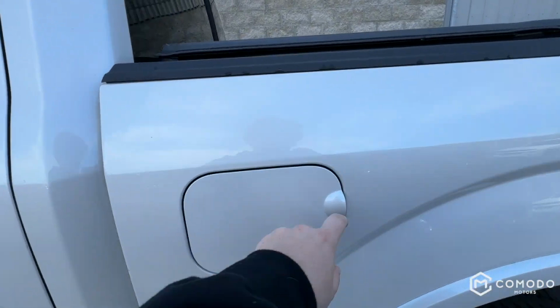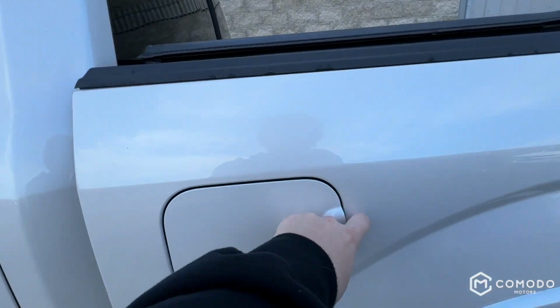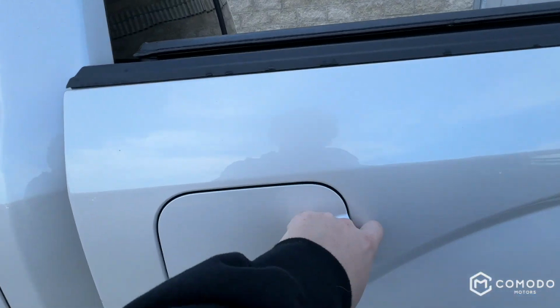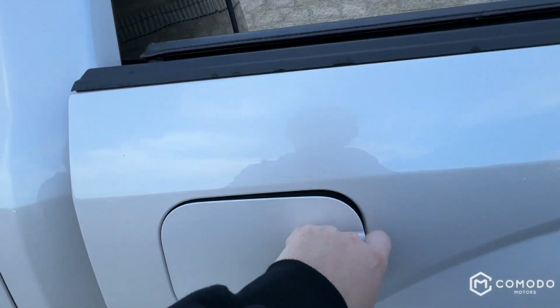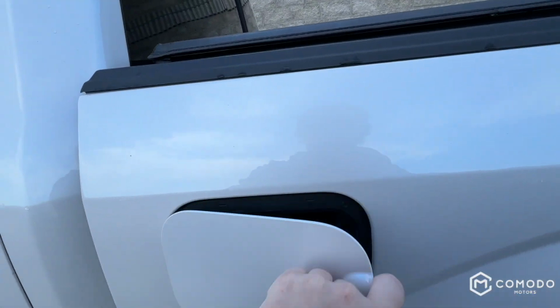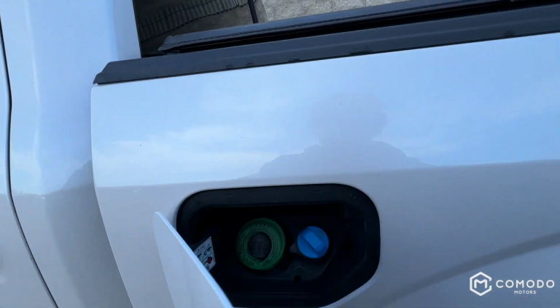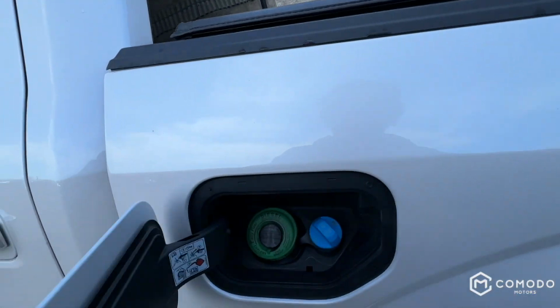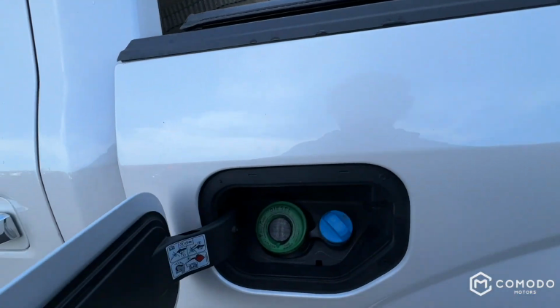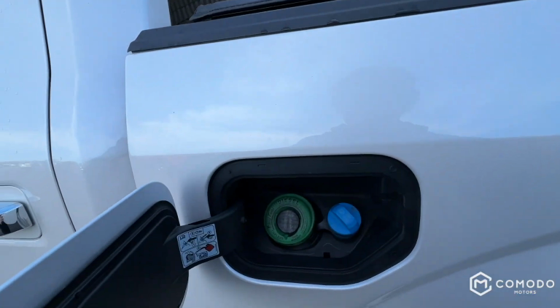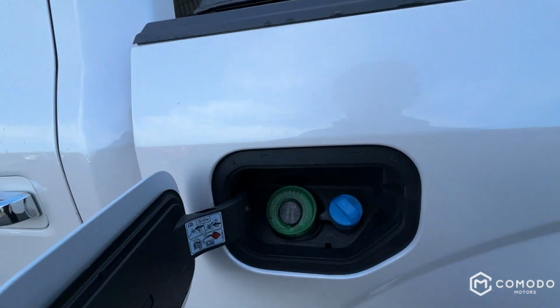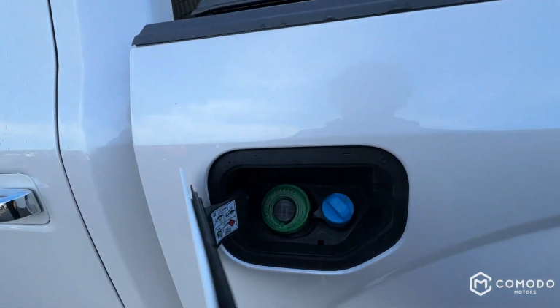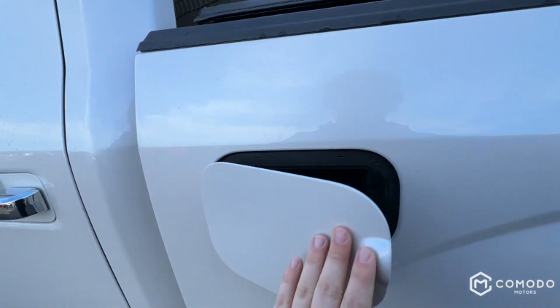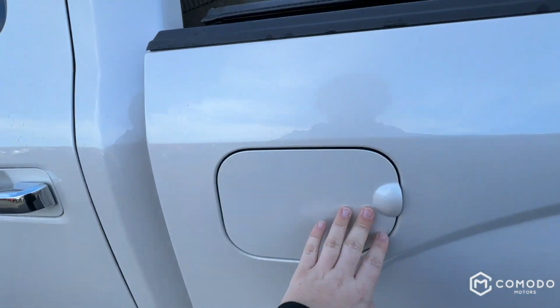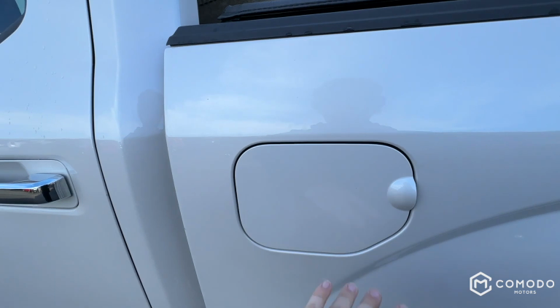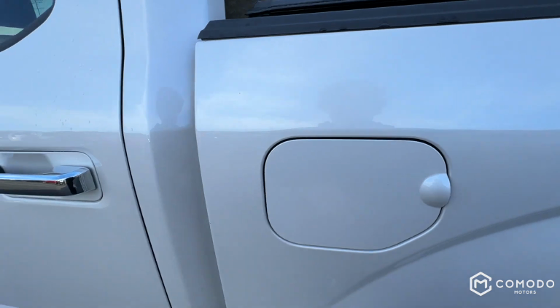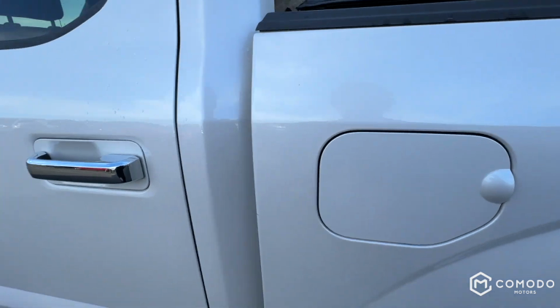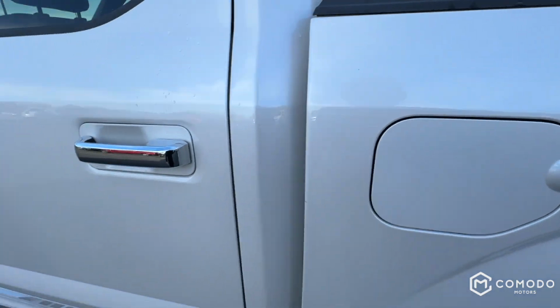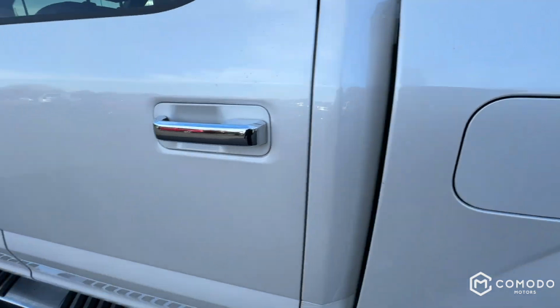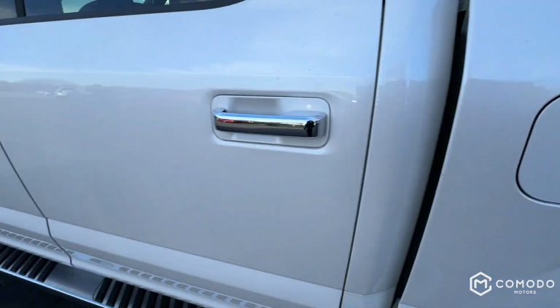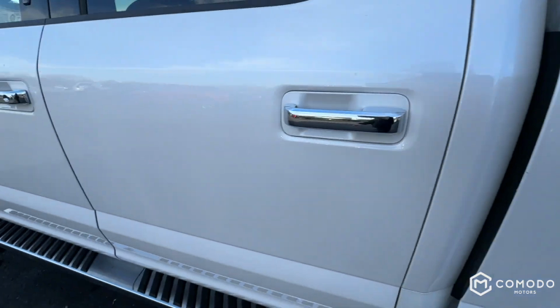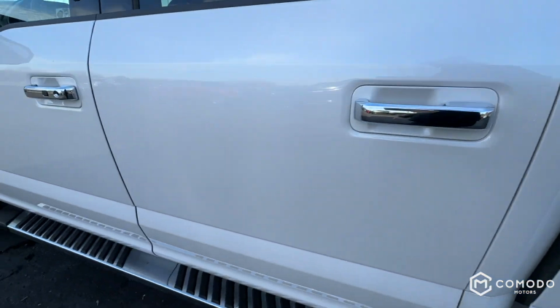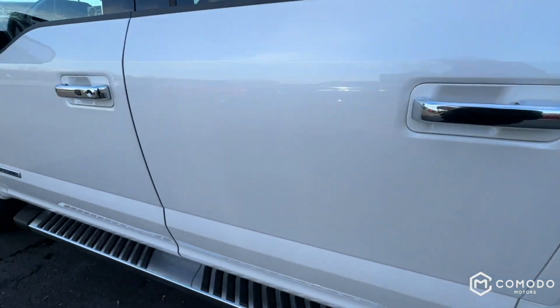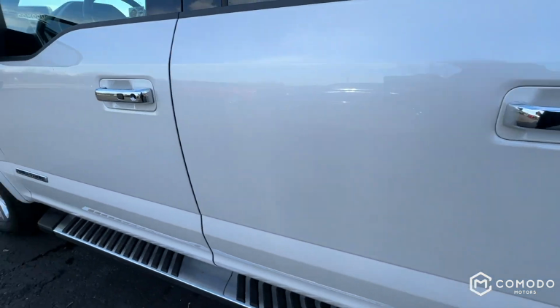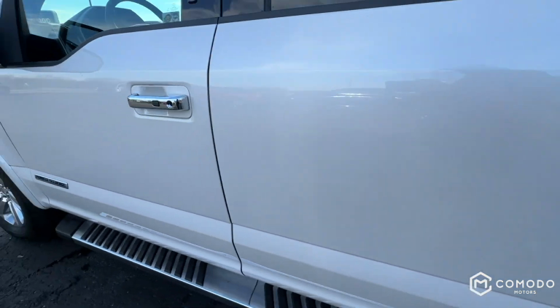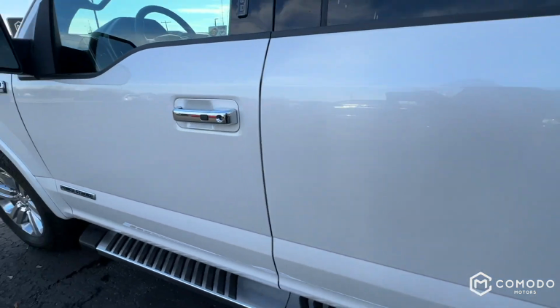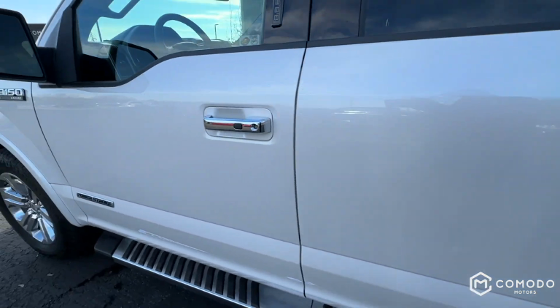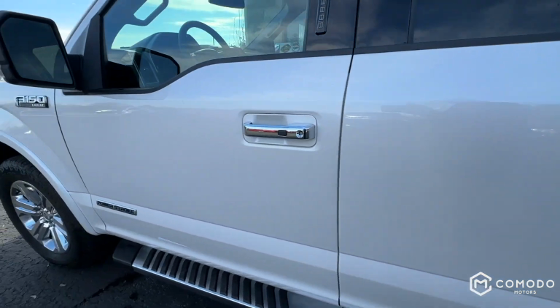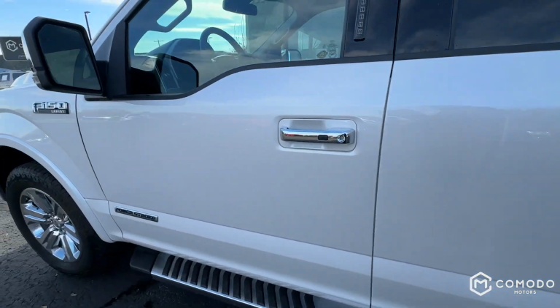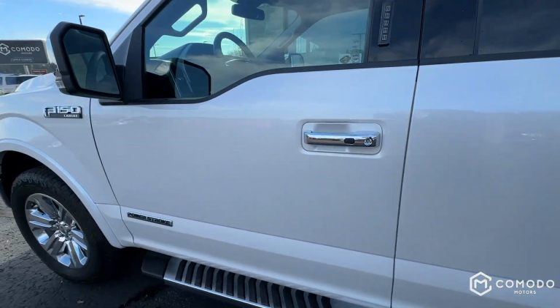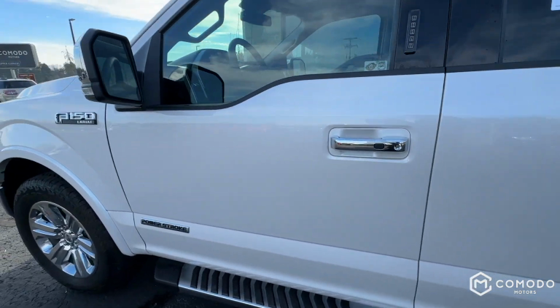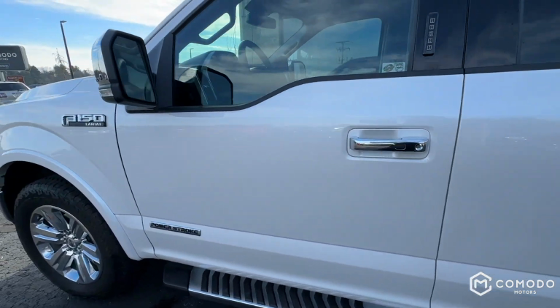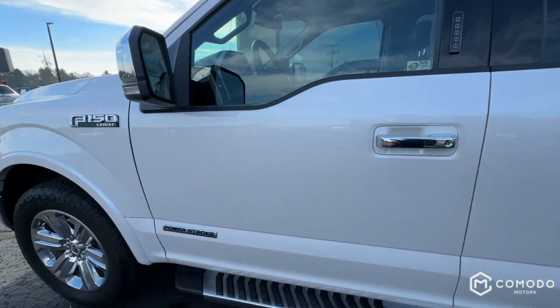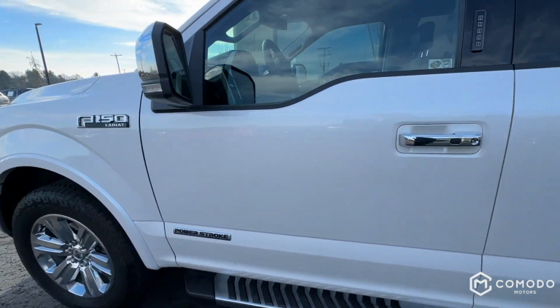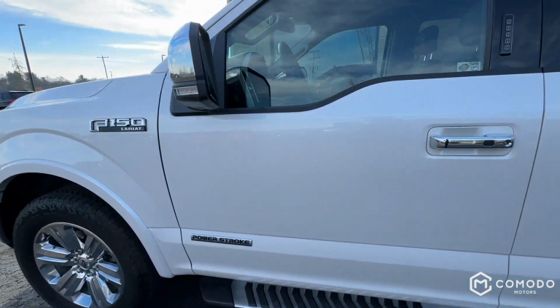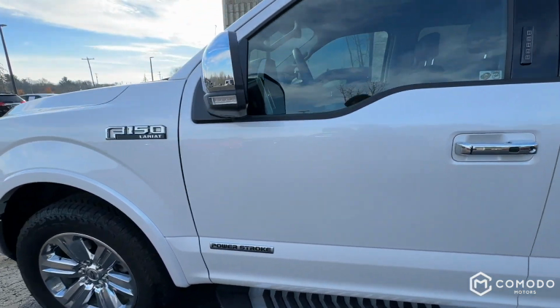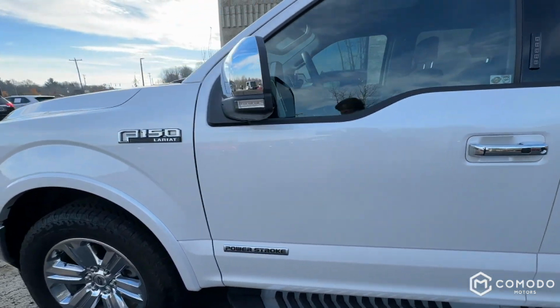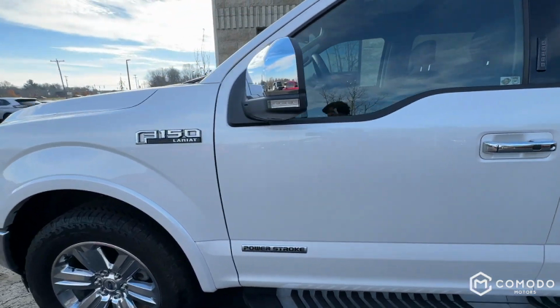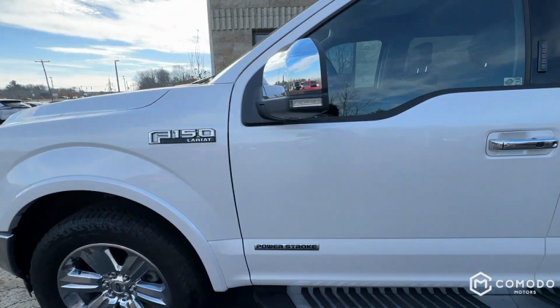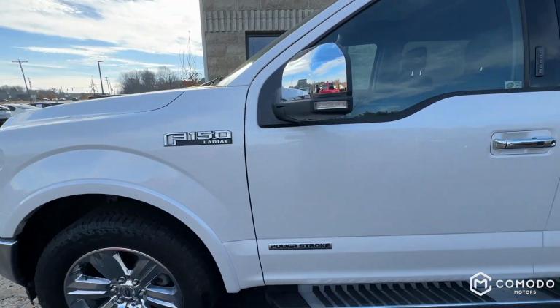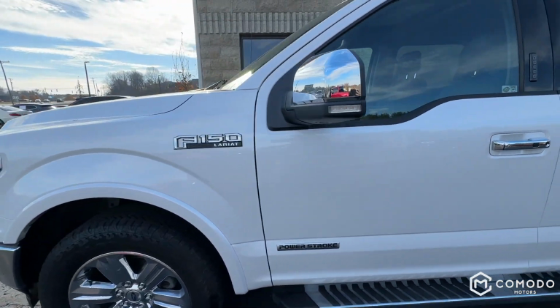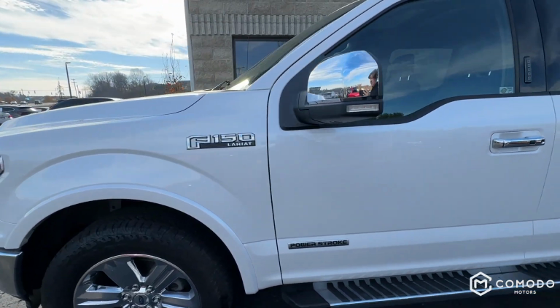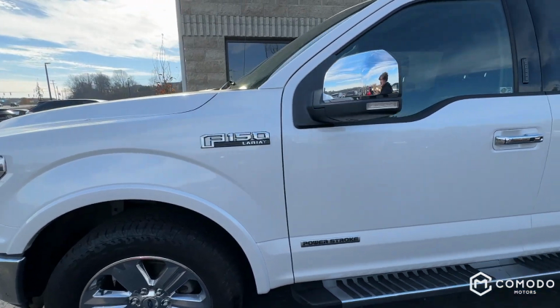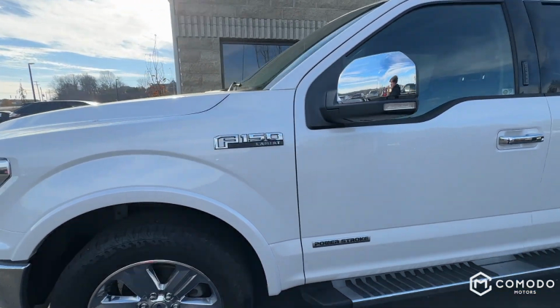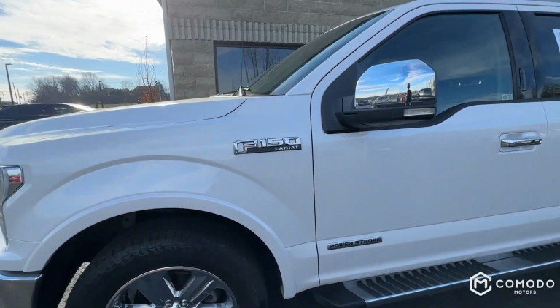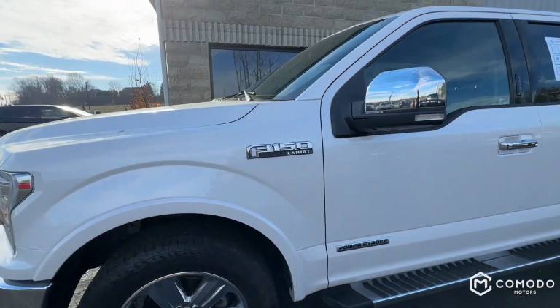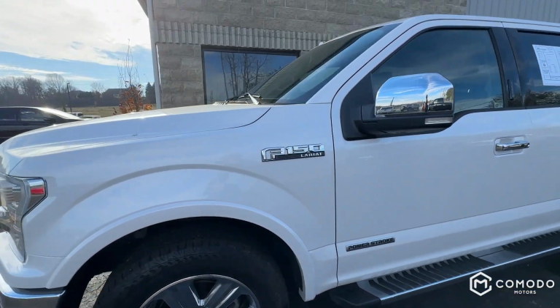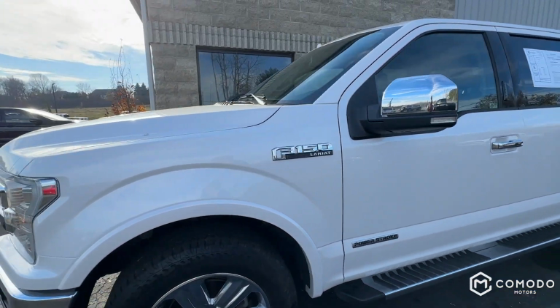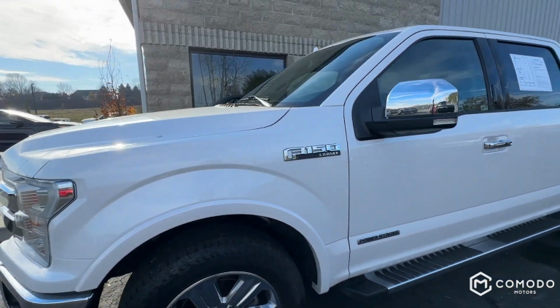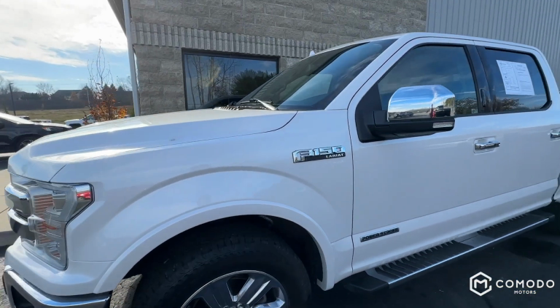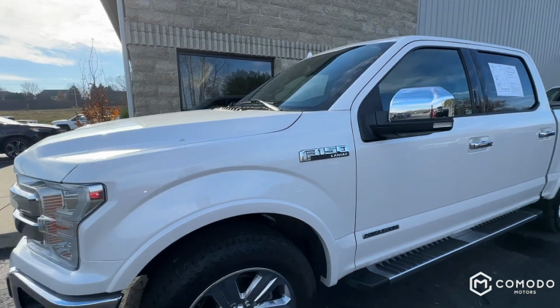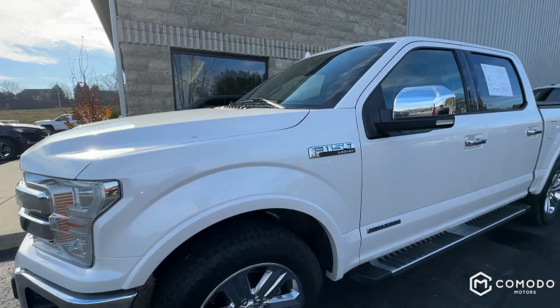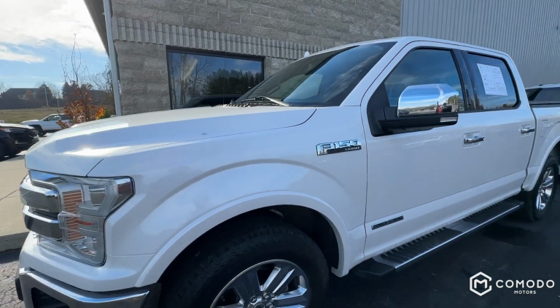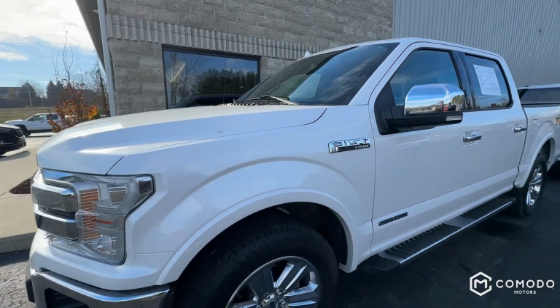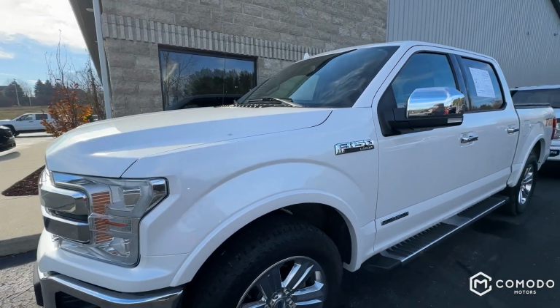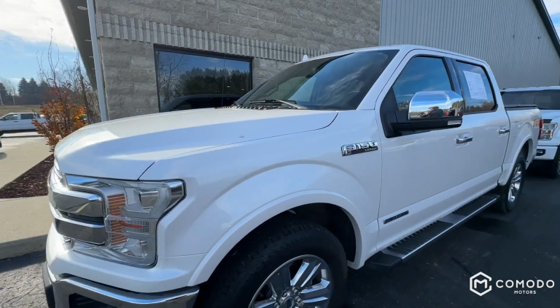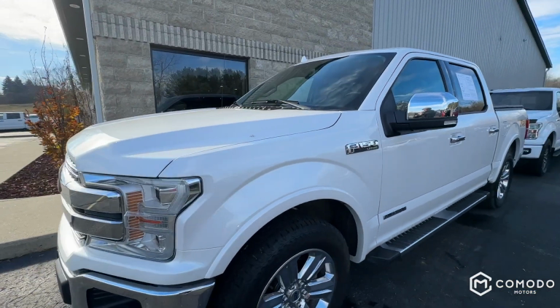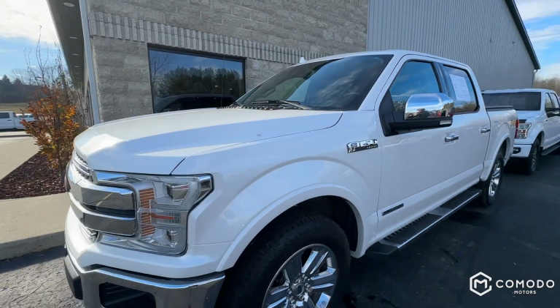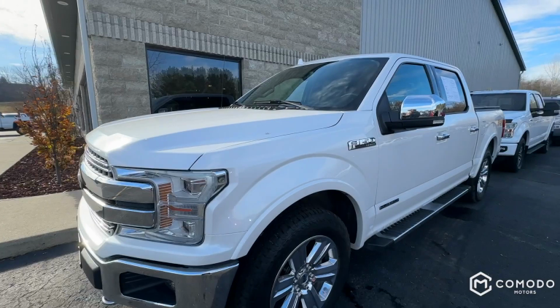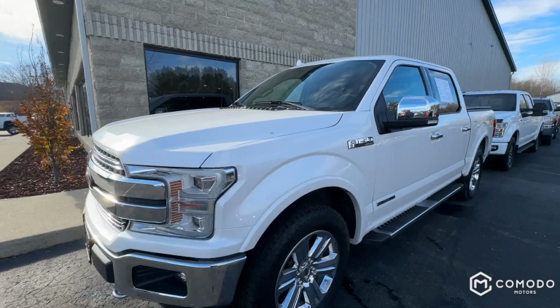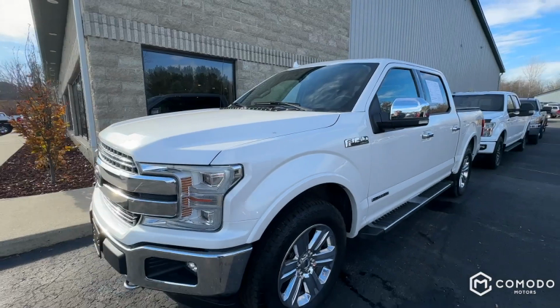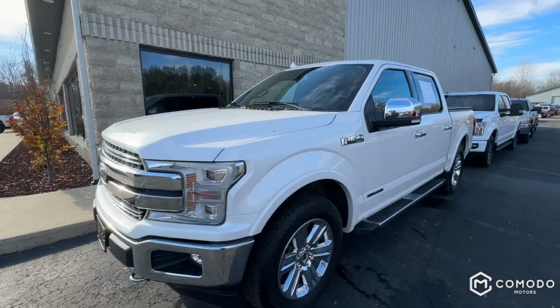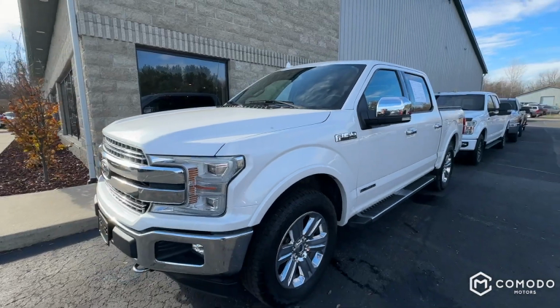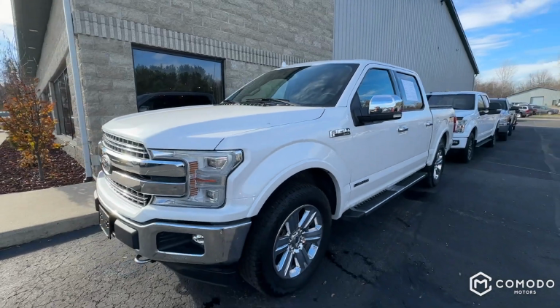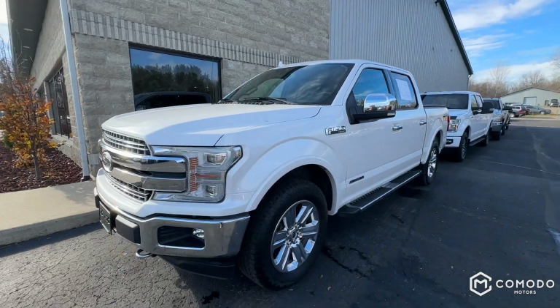It's a diesel. It's a nice truck — real nice. Come check this one out at Komodo Motors.